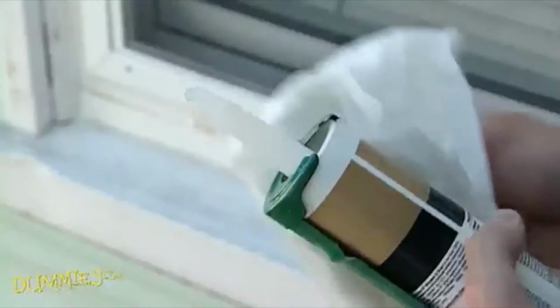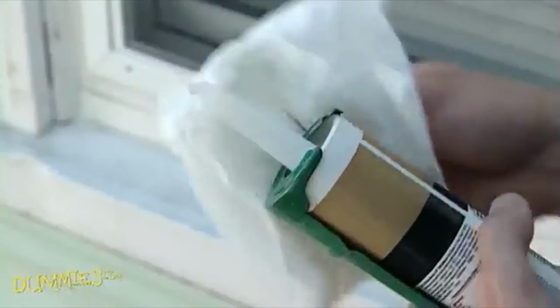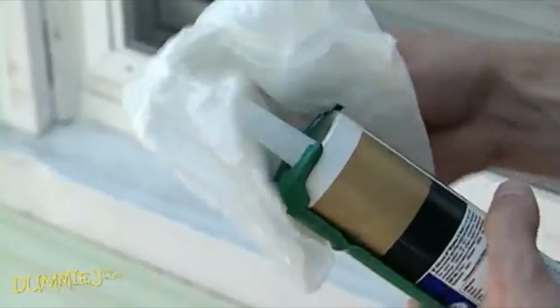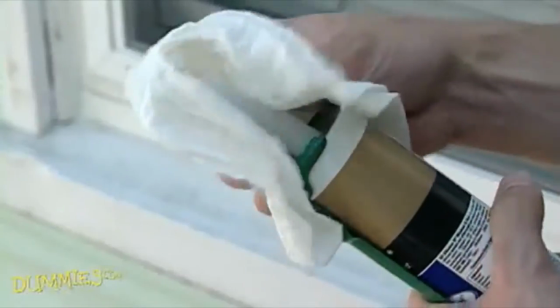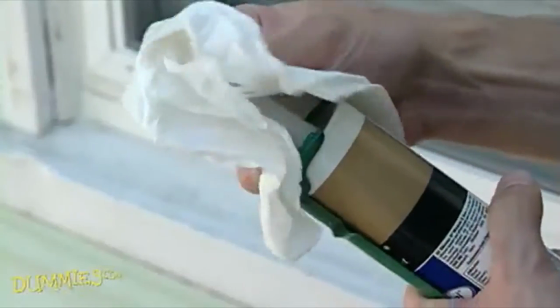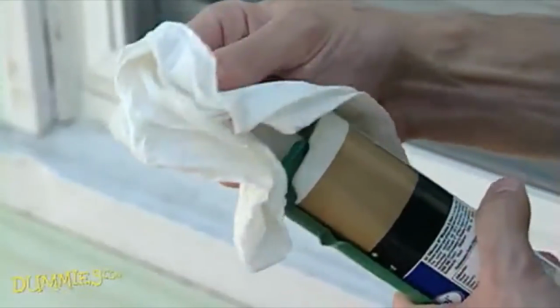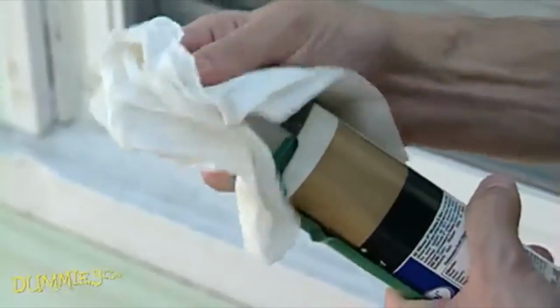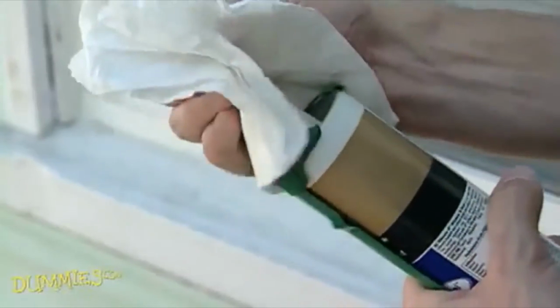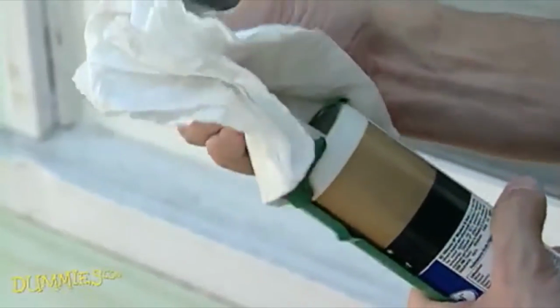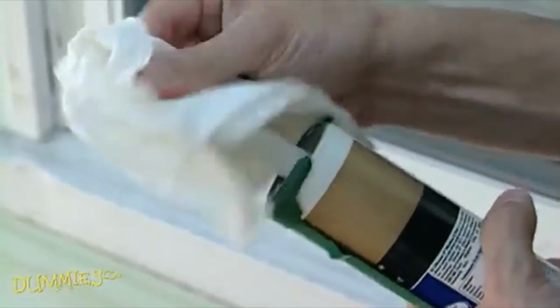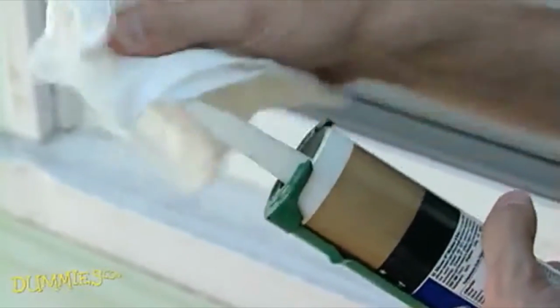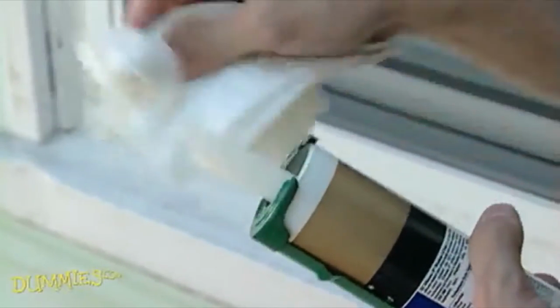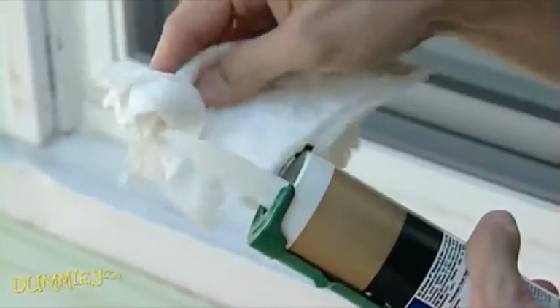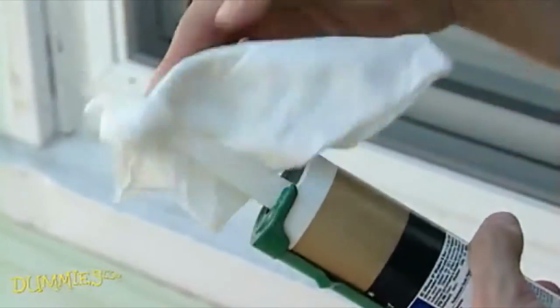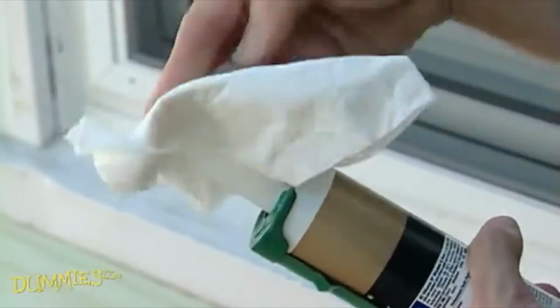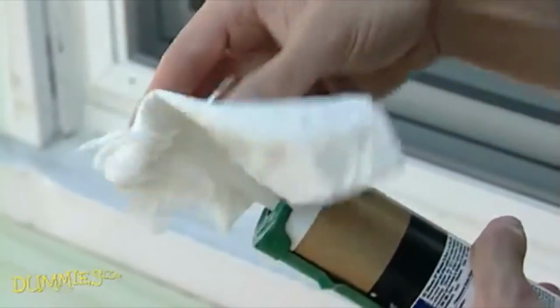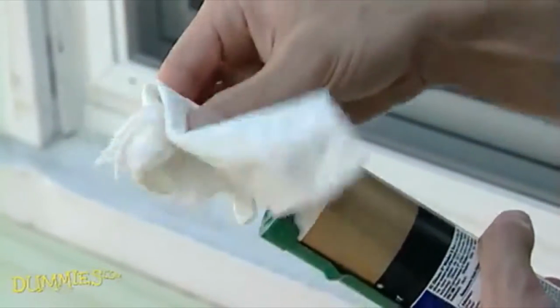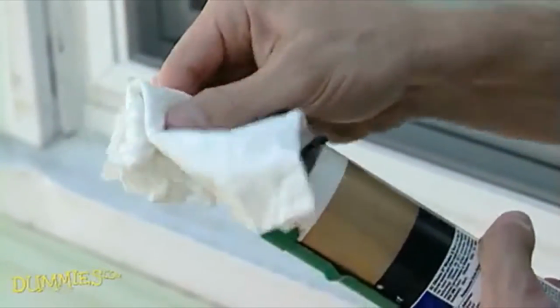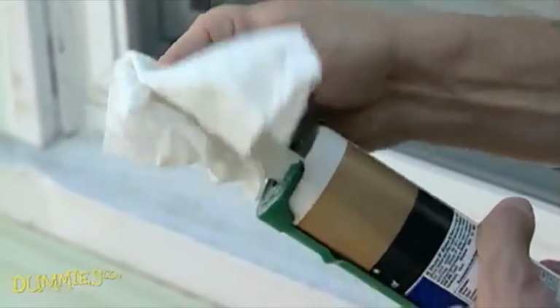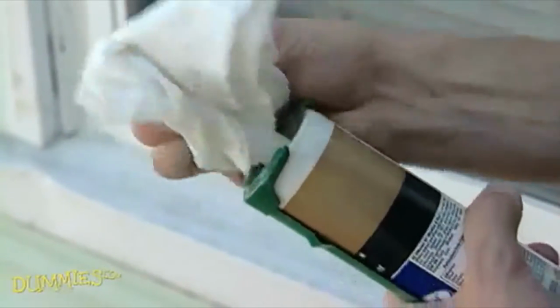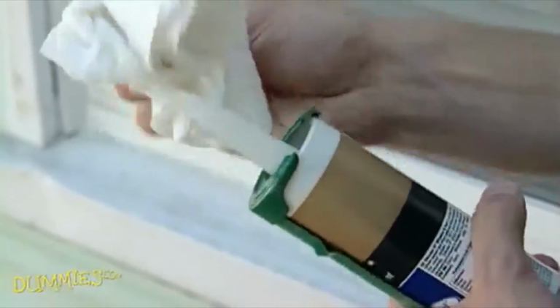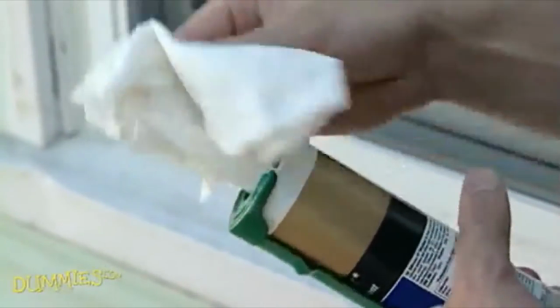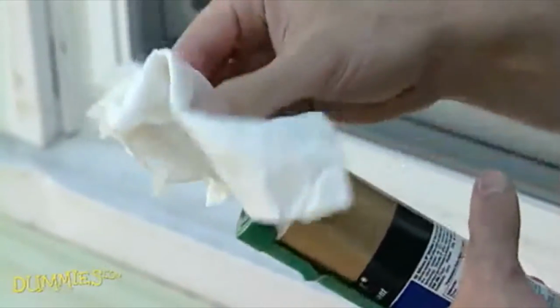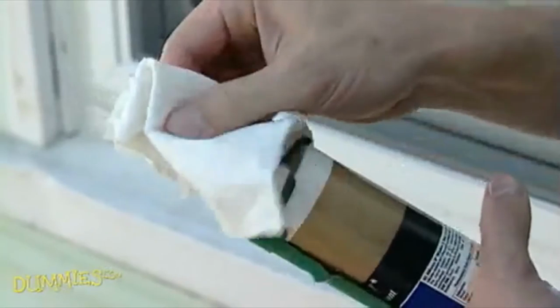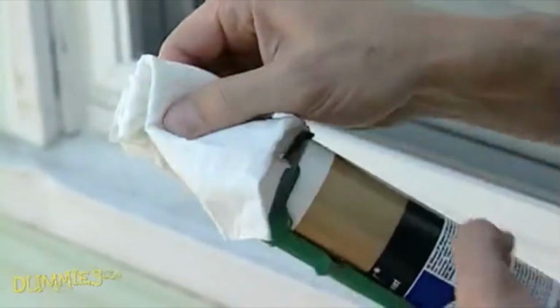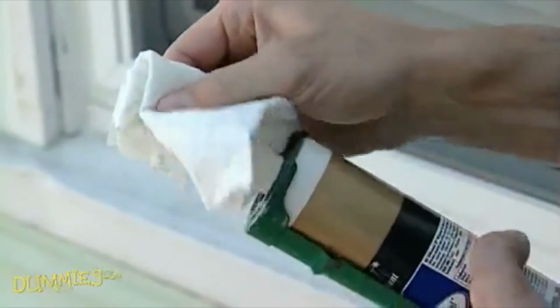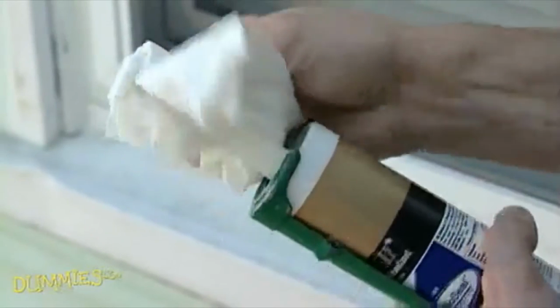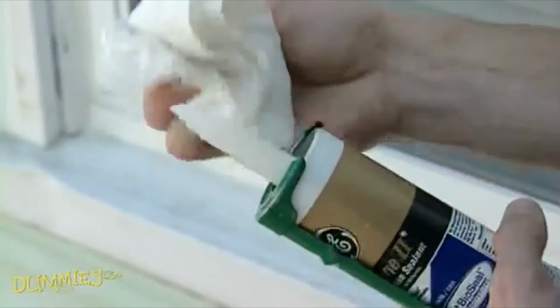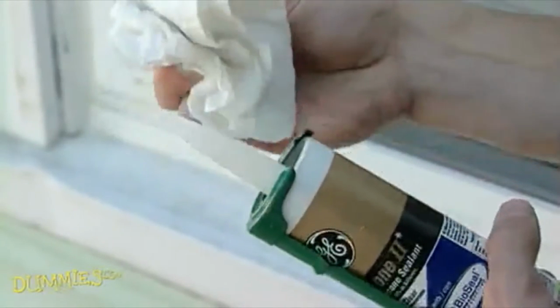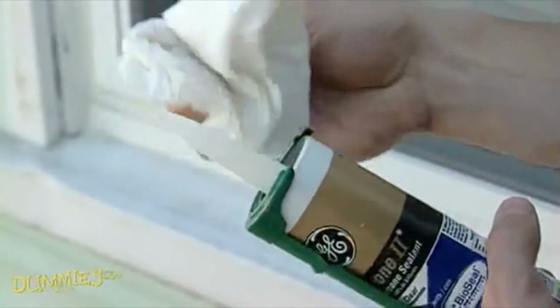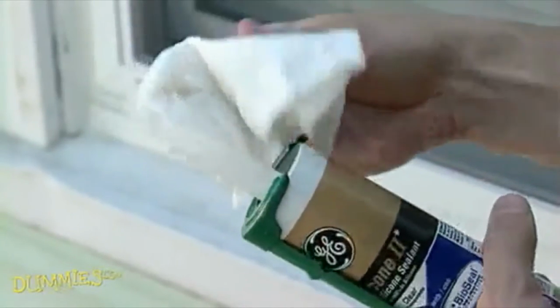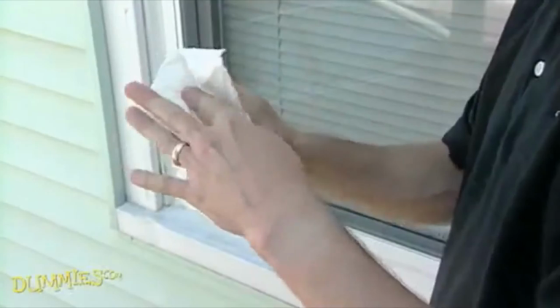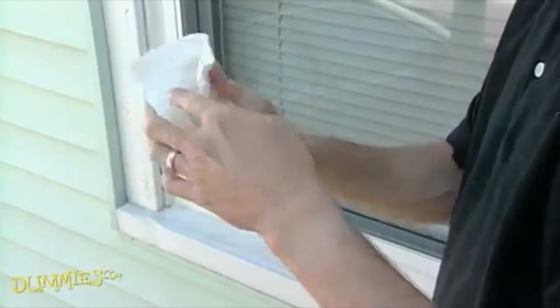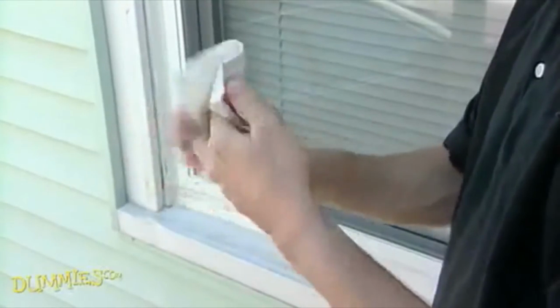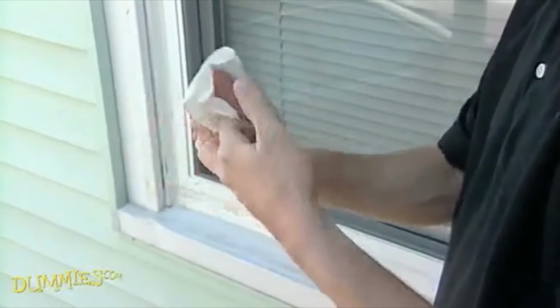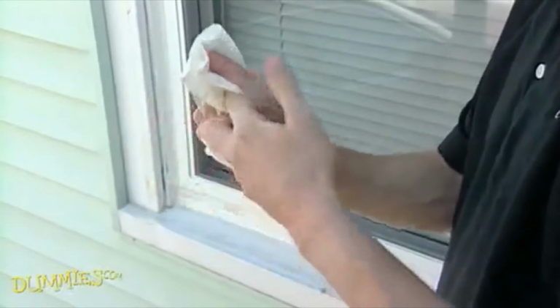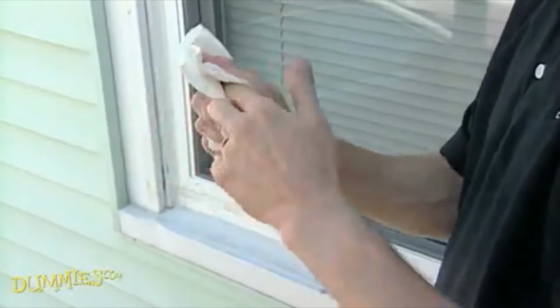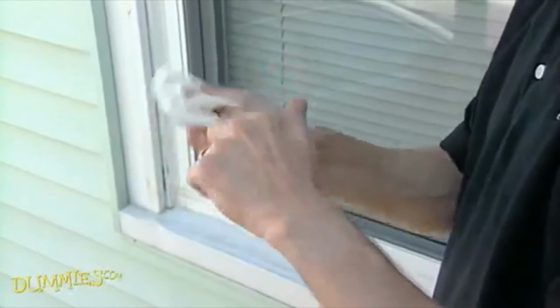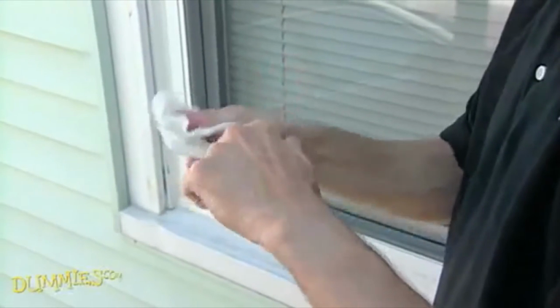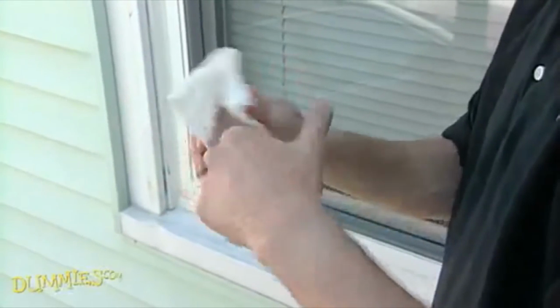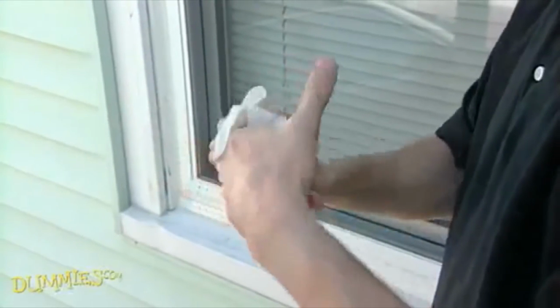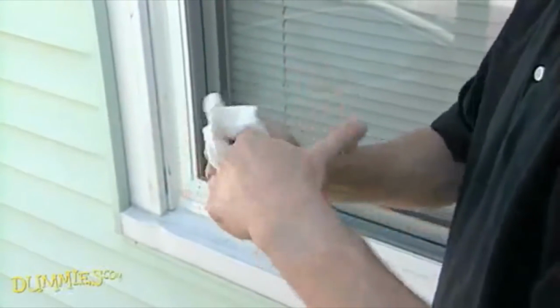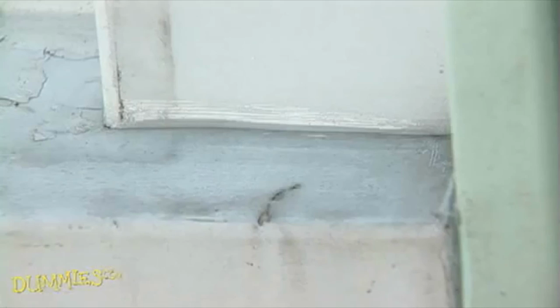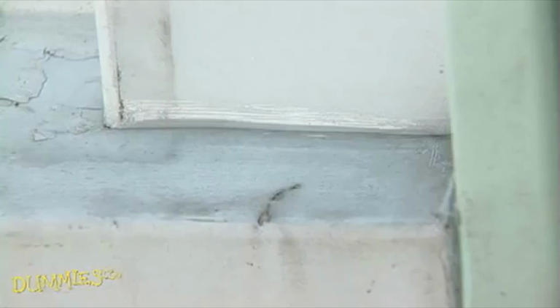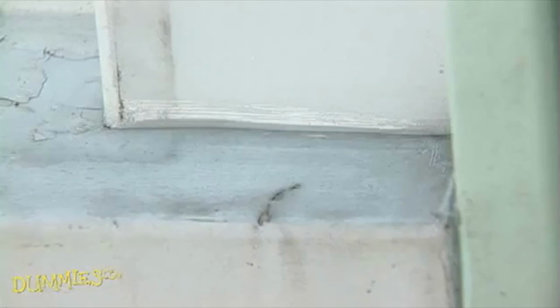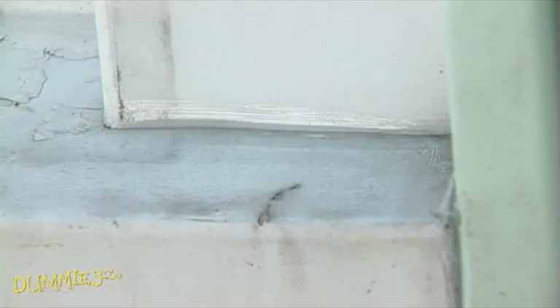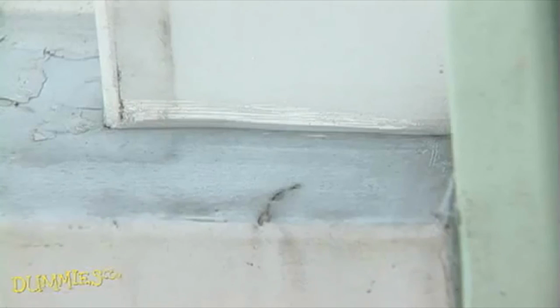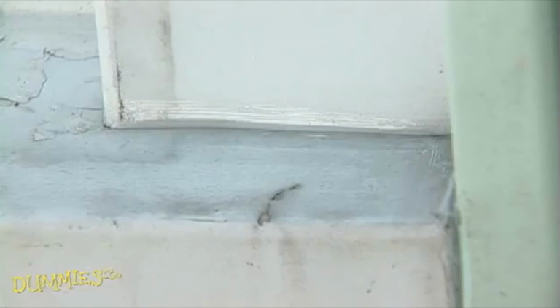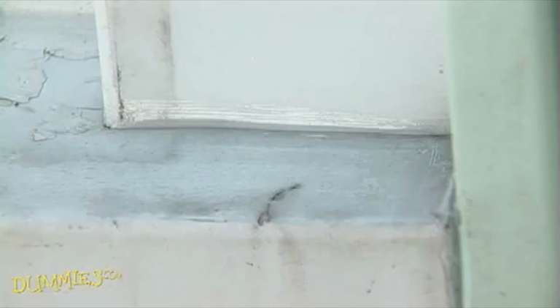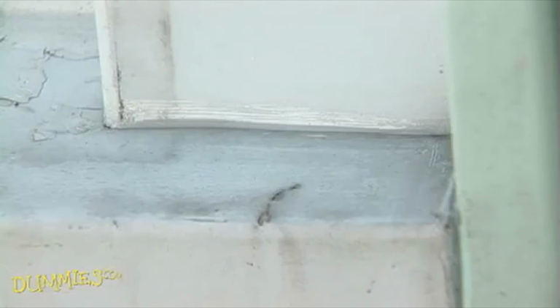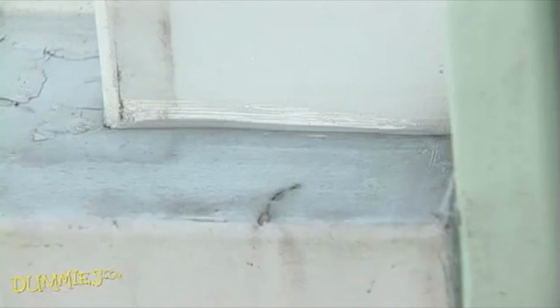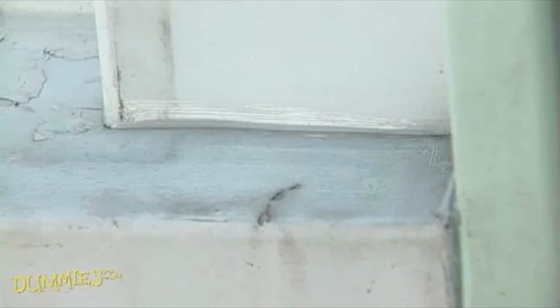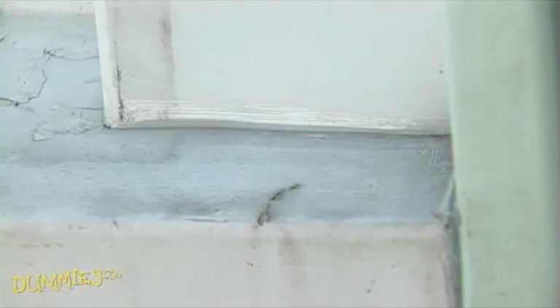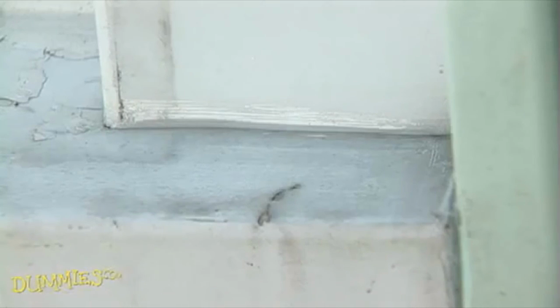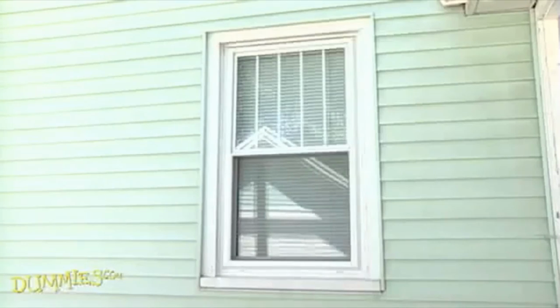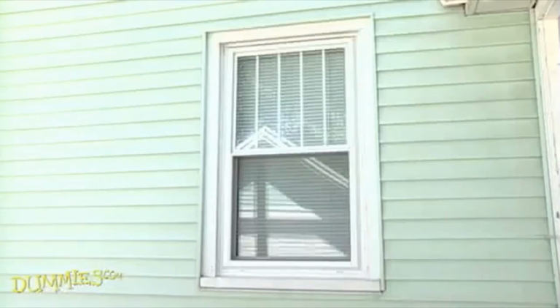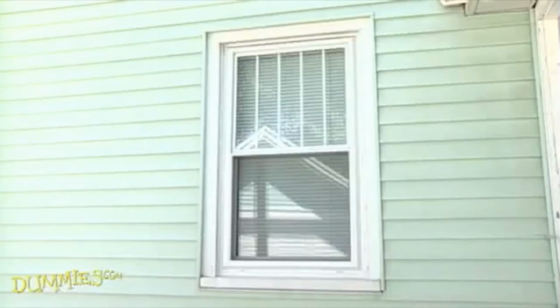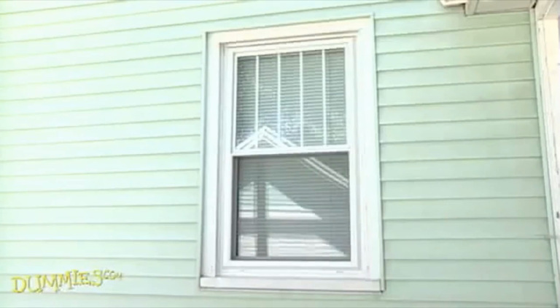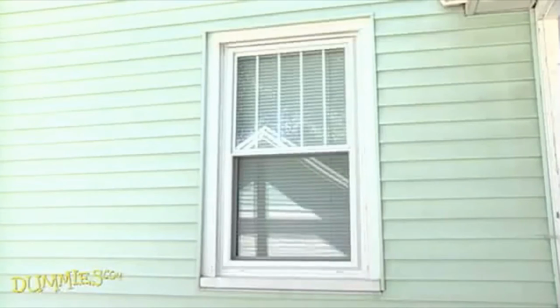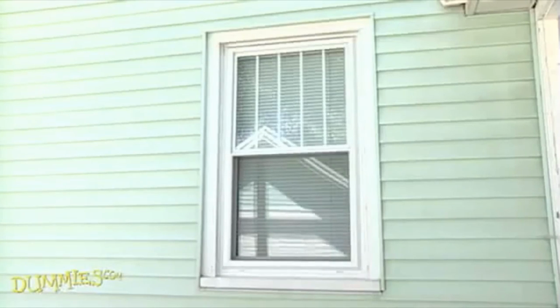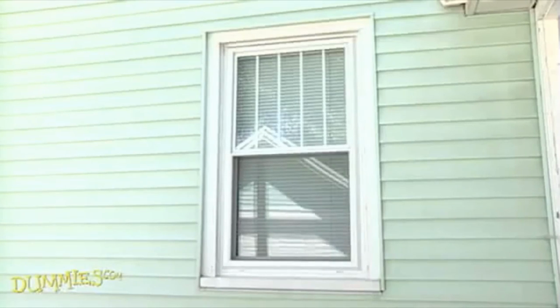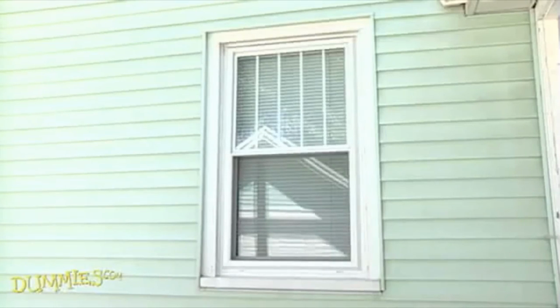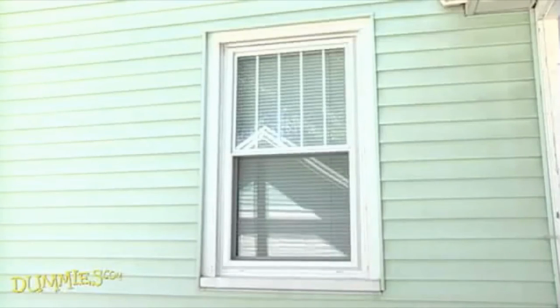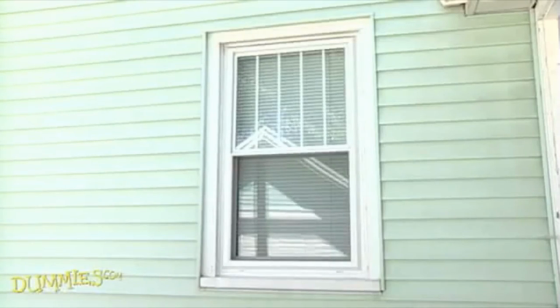Finally, wash away all the remaining caulk on your wet finger before it dries. You now have a nice airtight caulk.